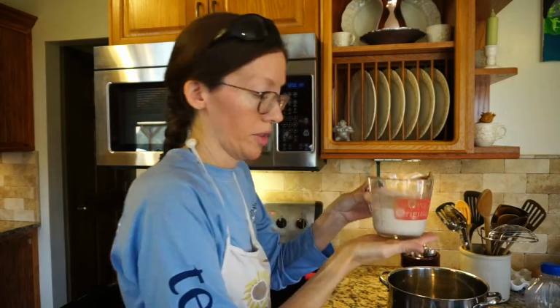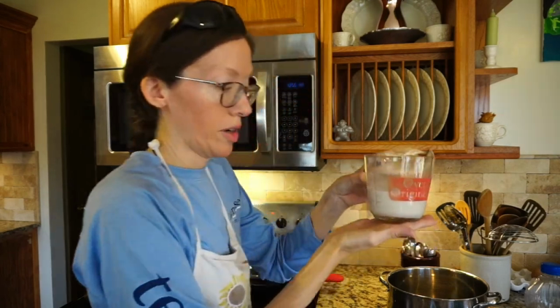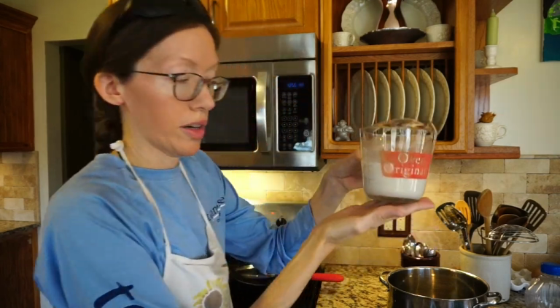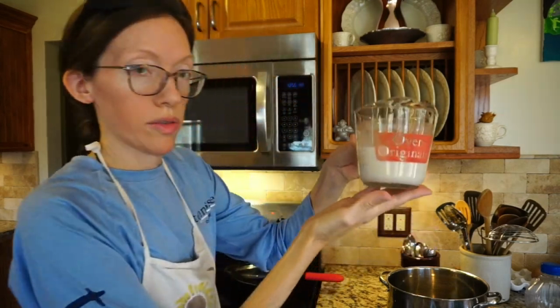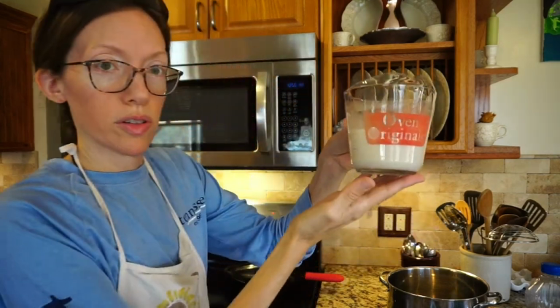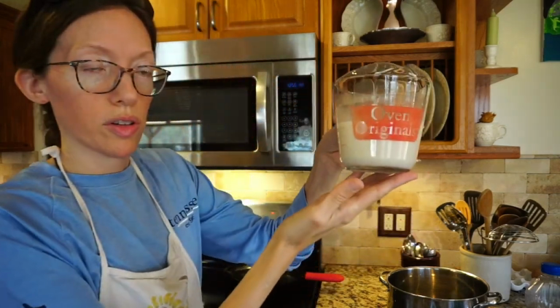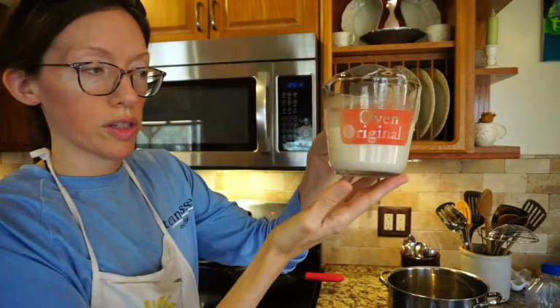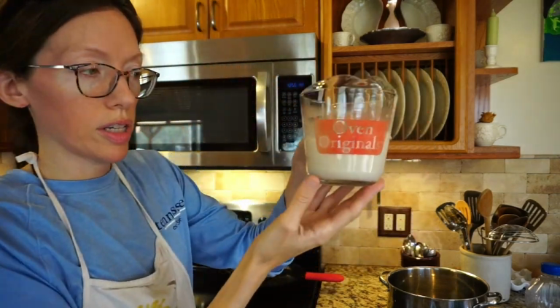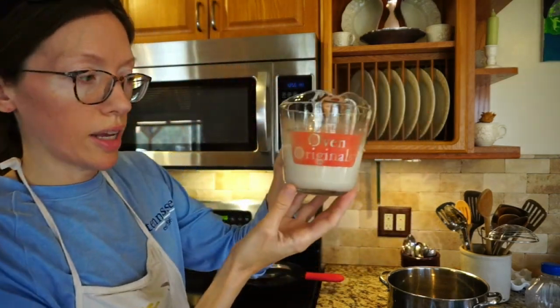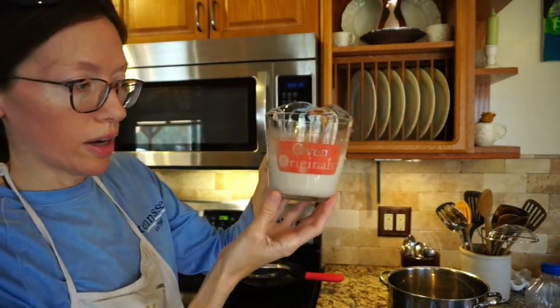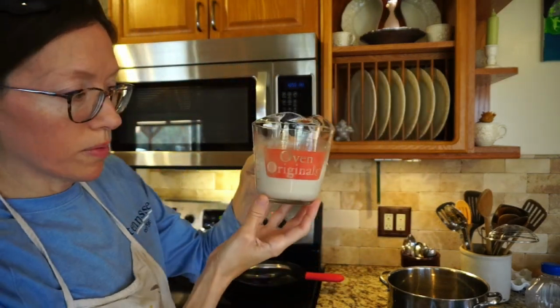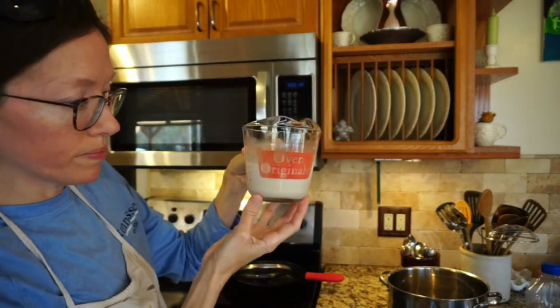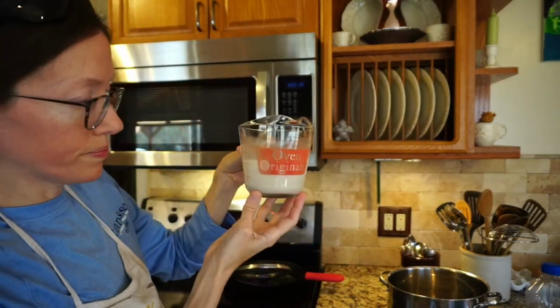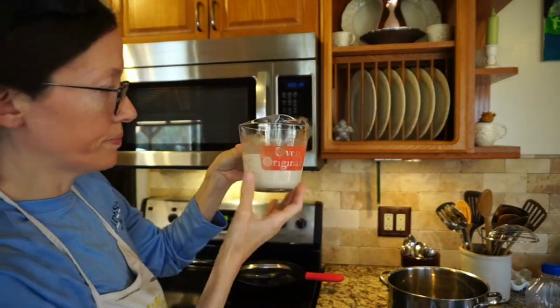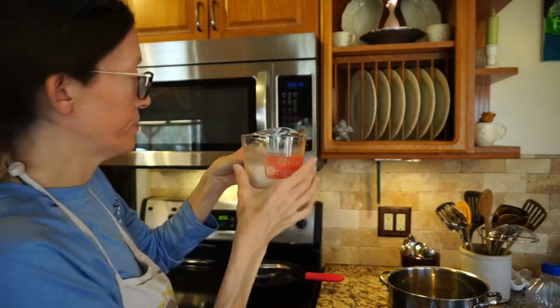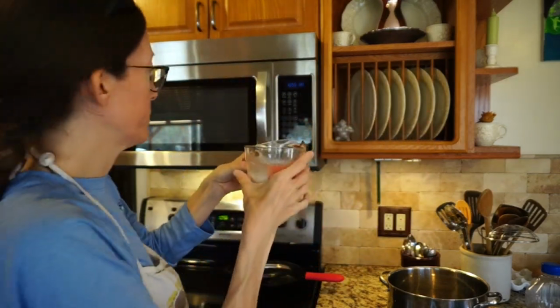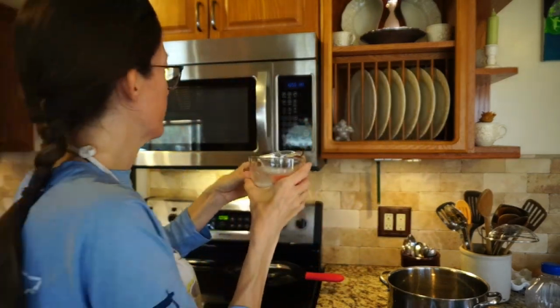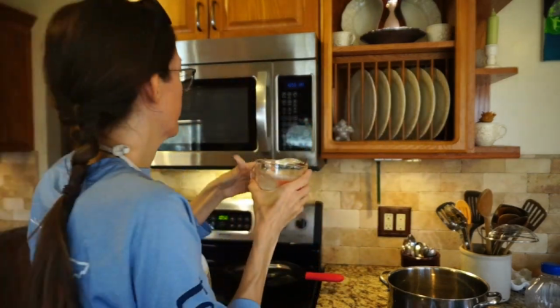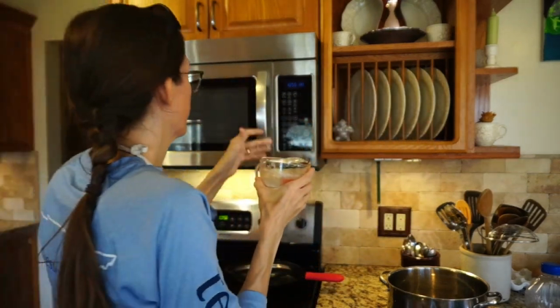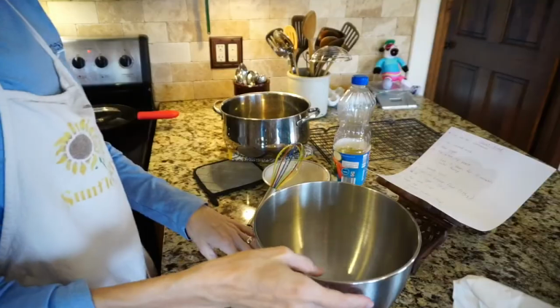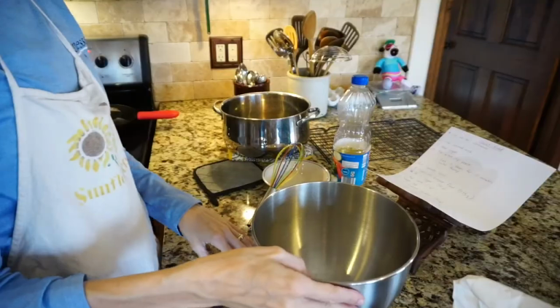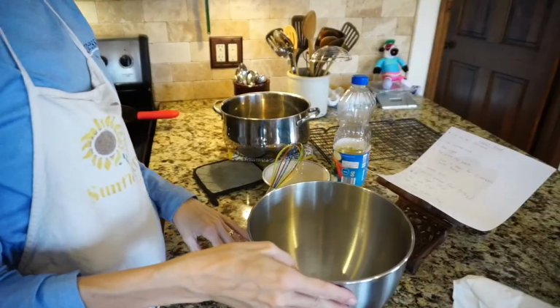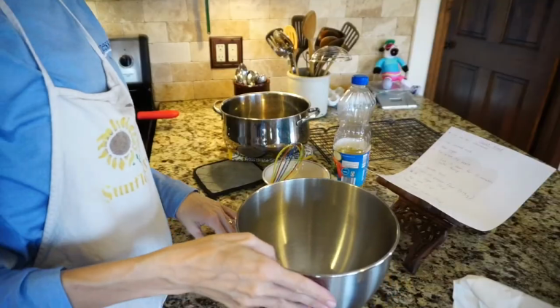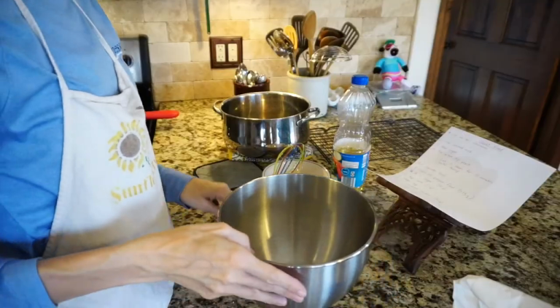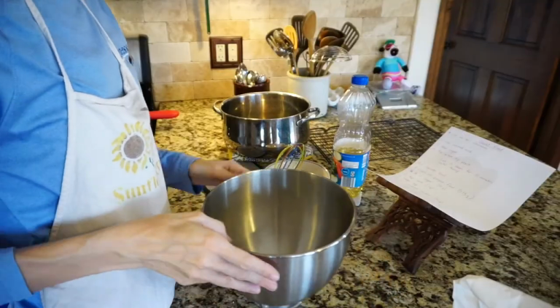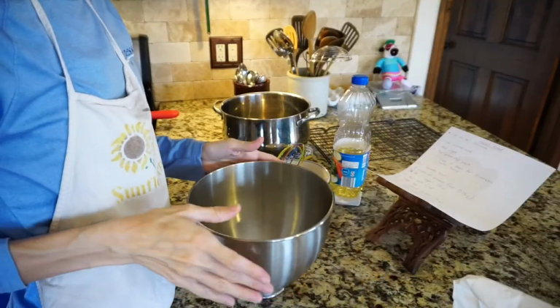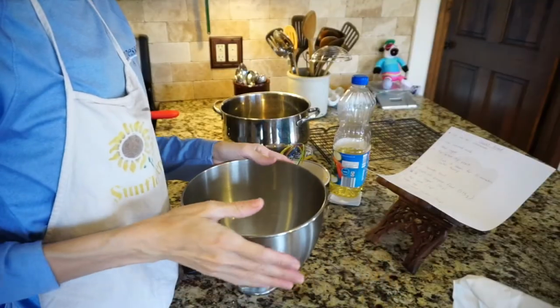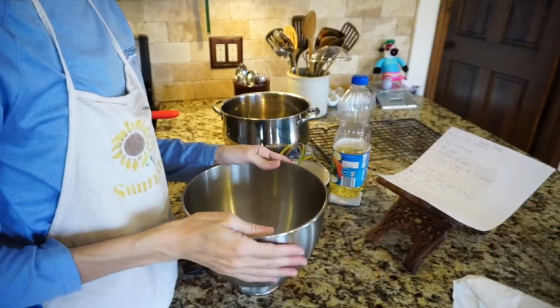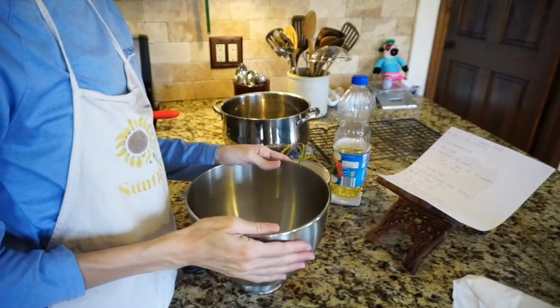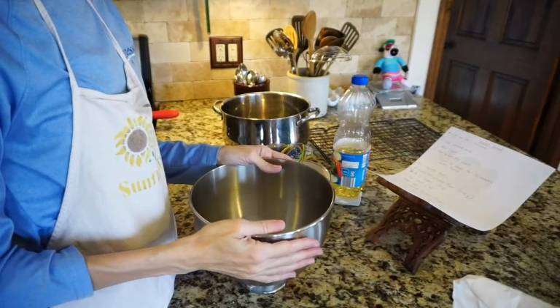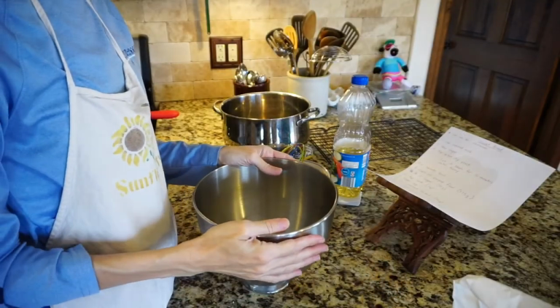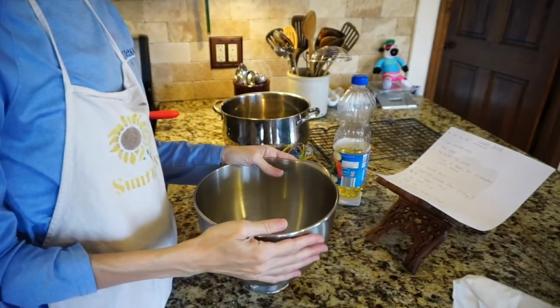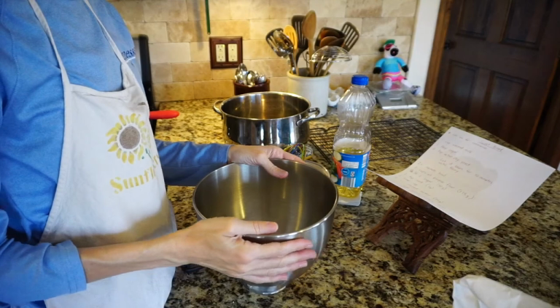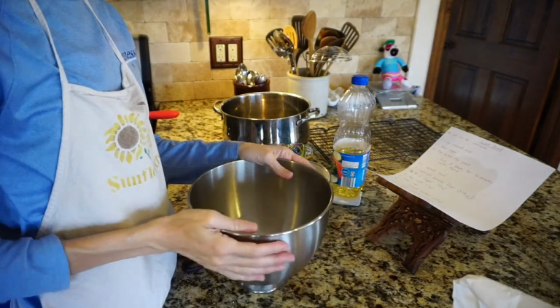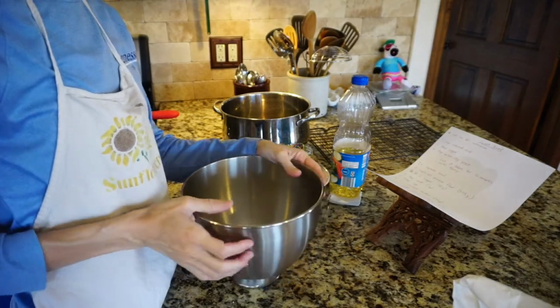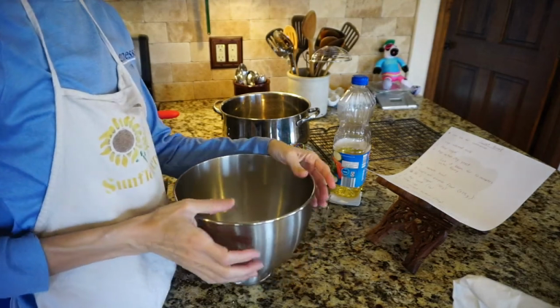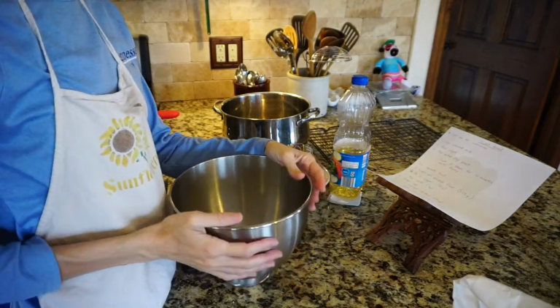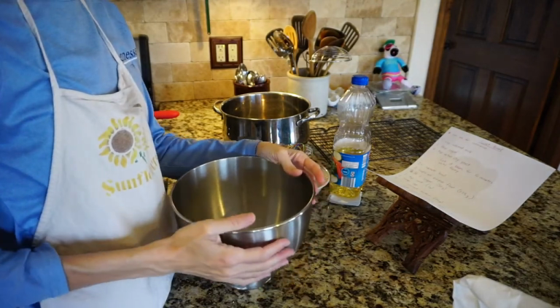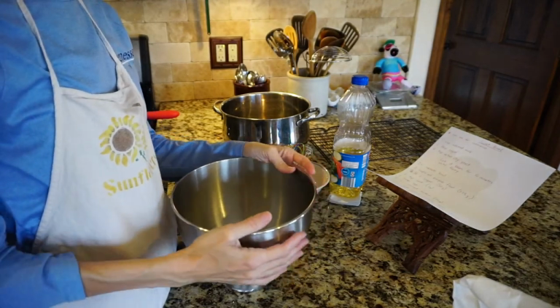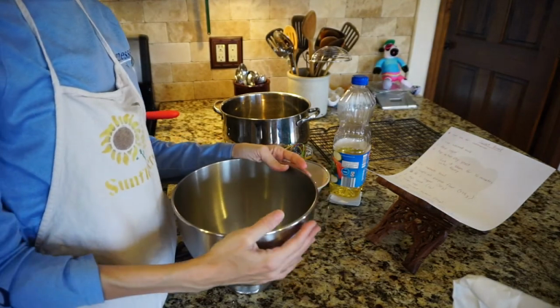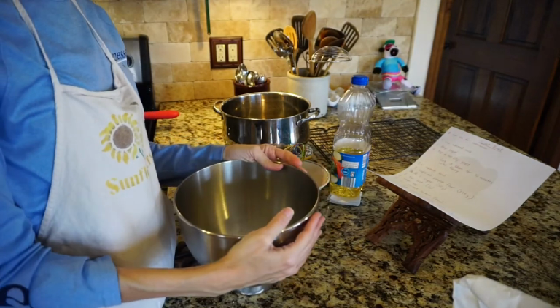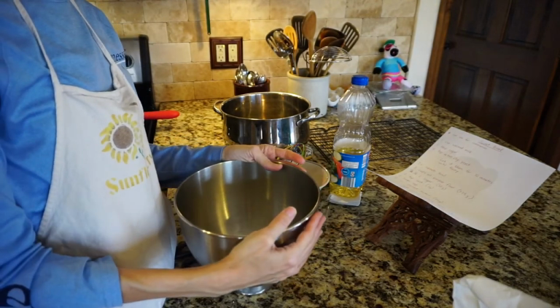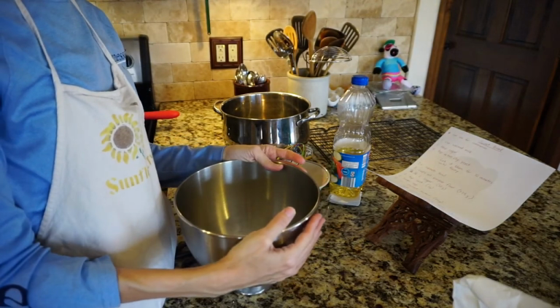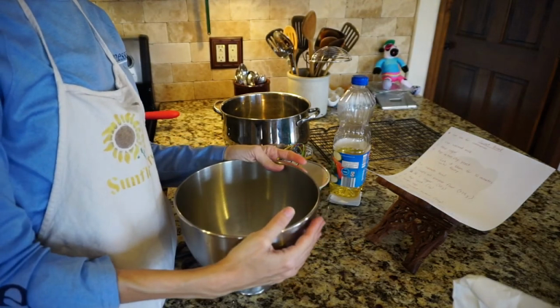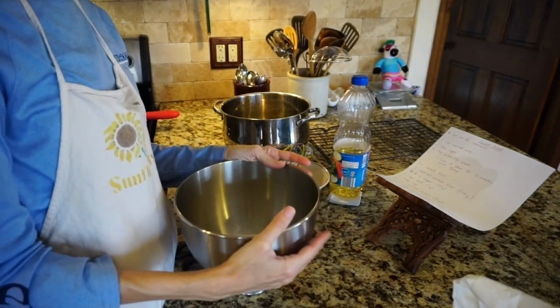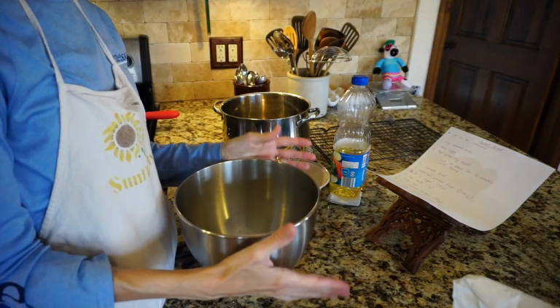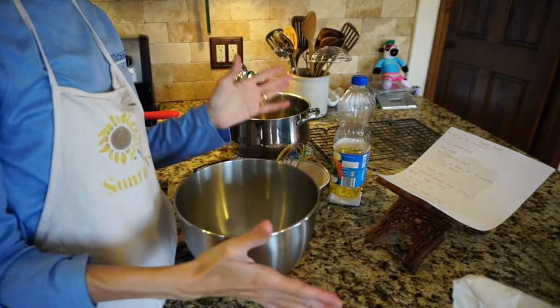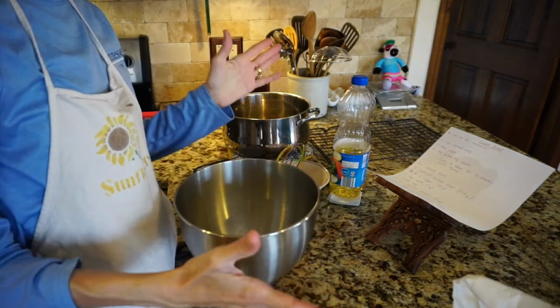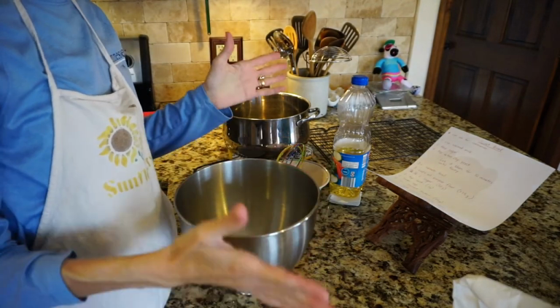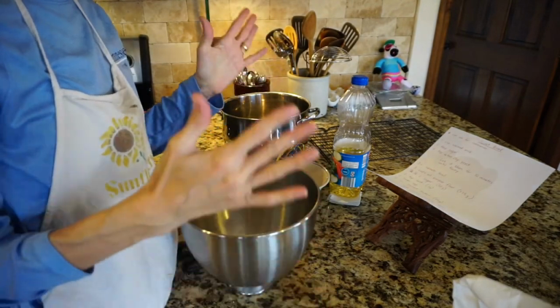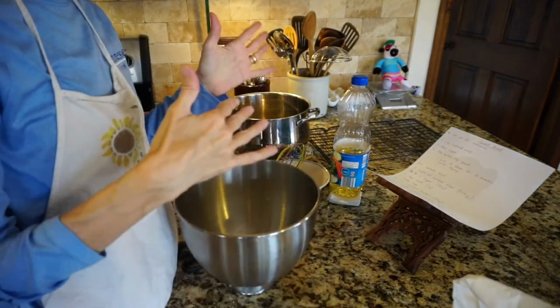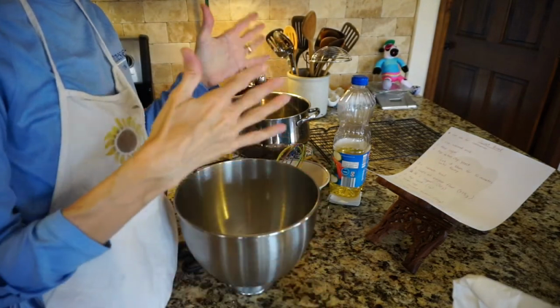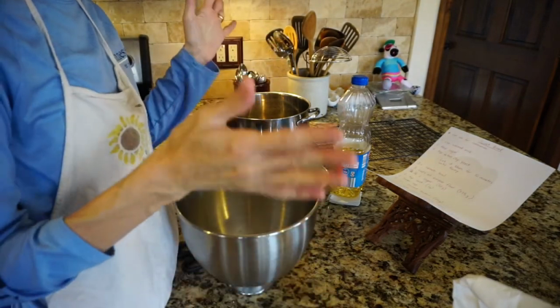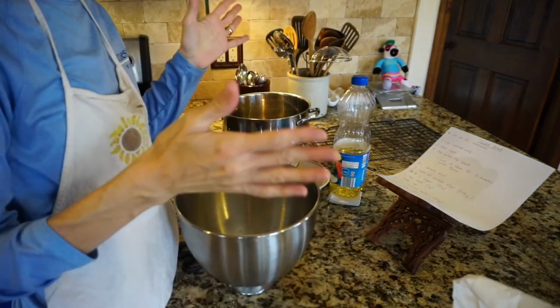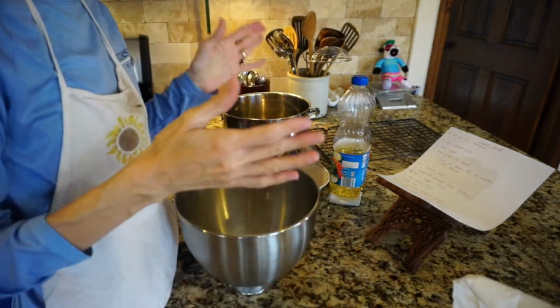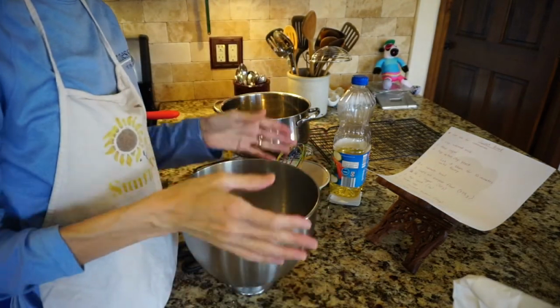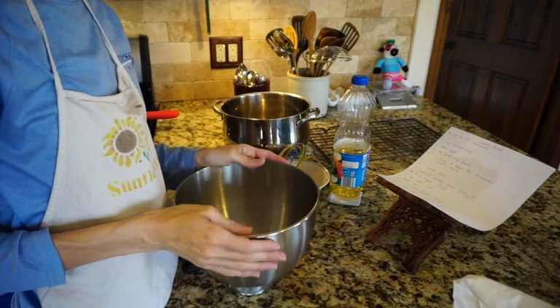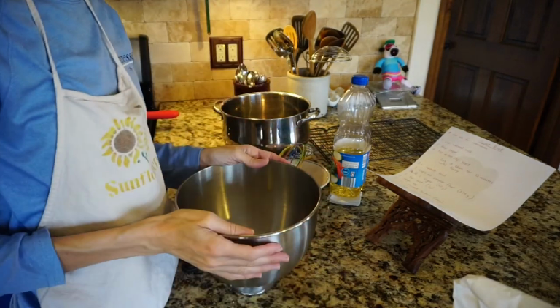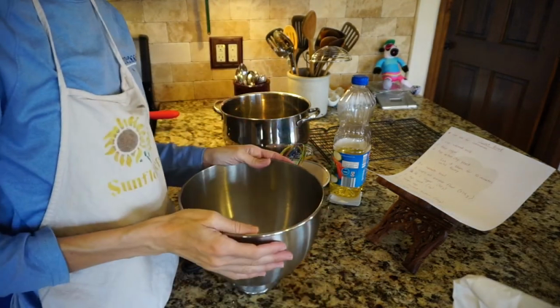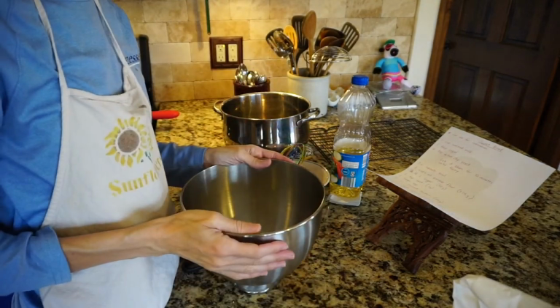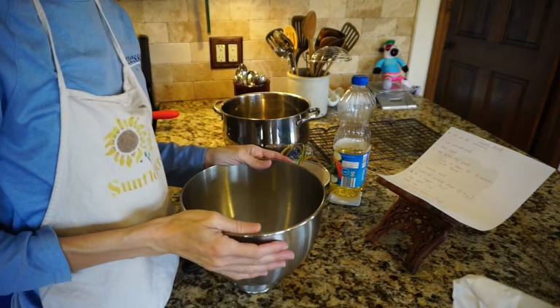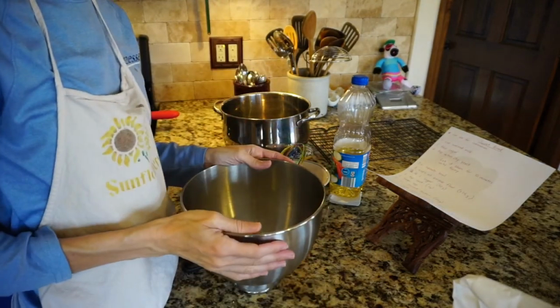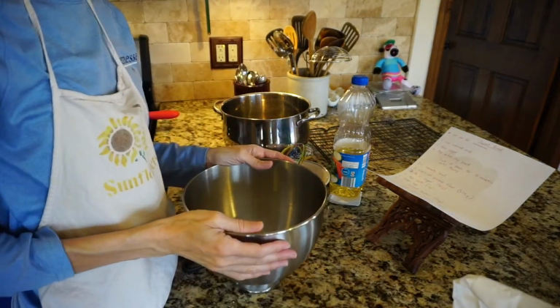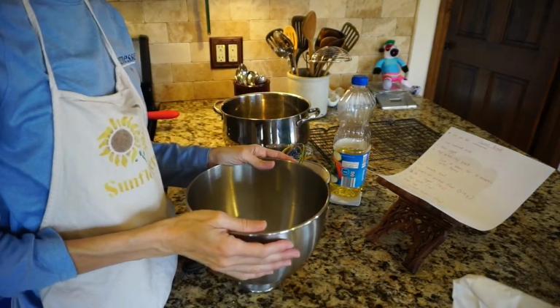Alright, you can see it now. I'm going to go ahead and make my flour, sugar, salt, egg, and melted butter mixture.